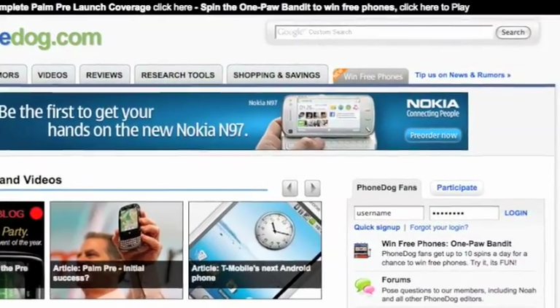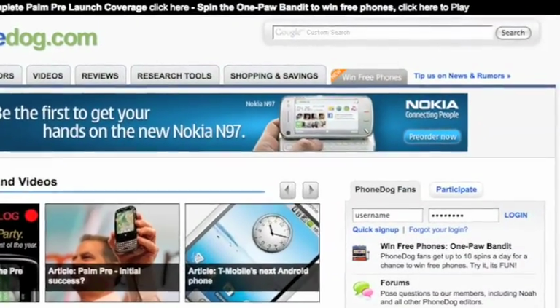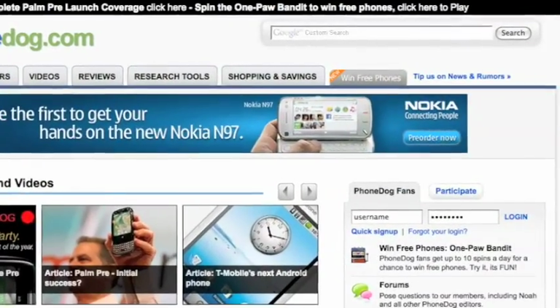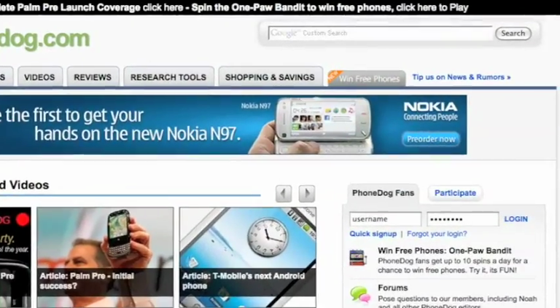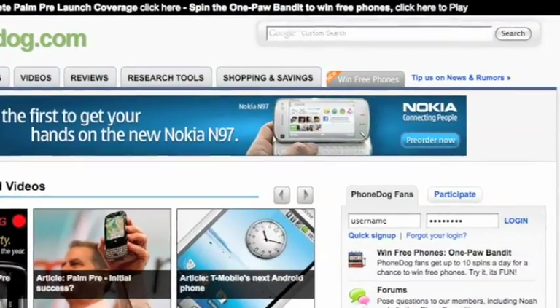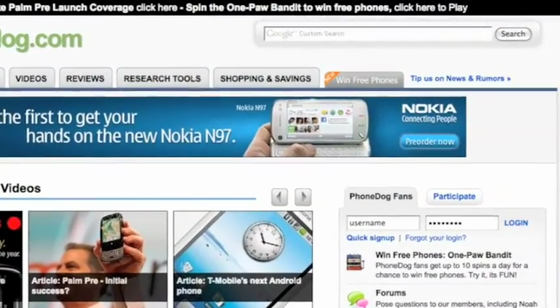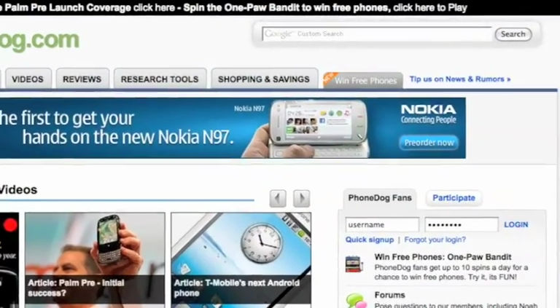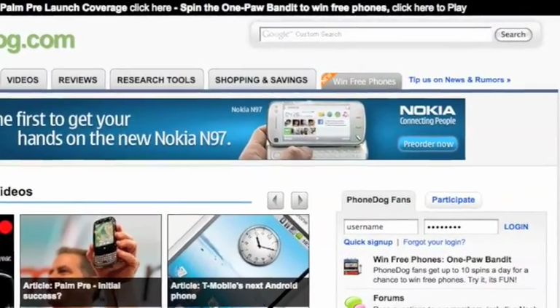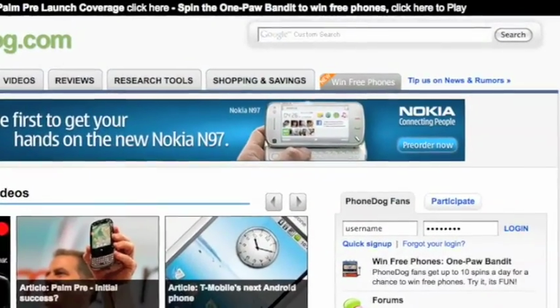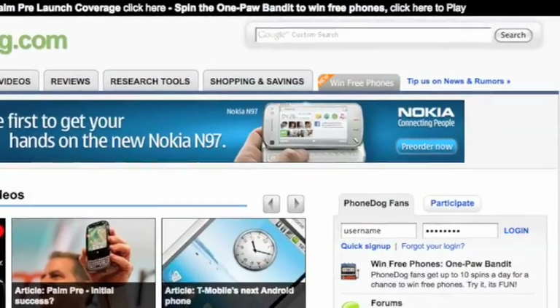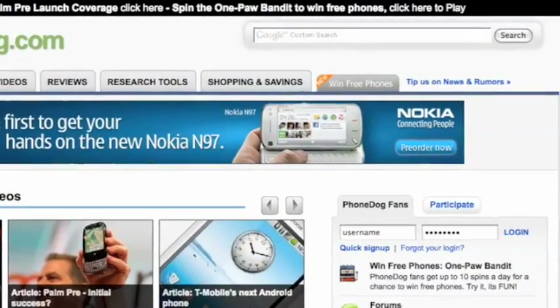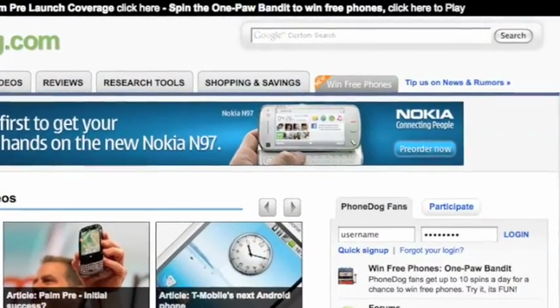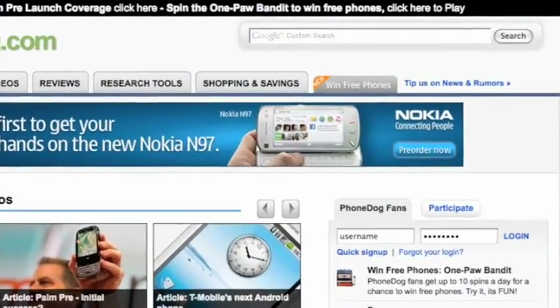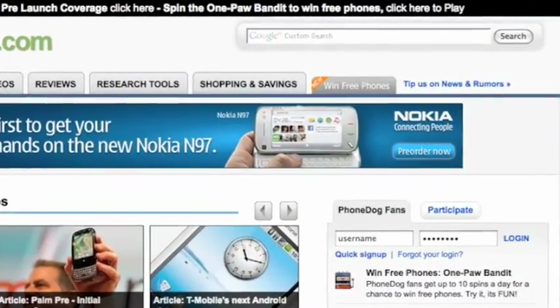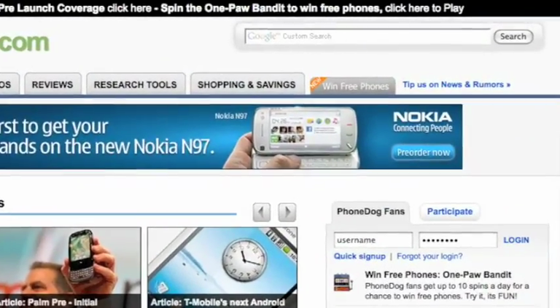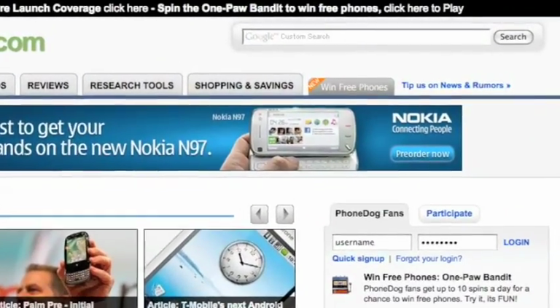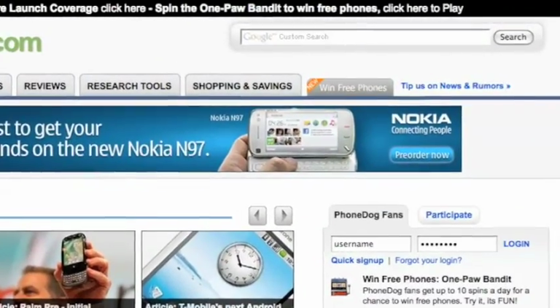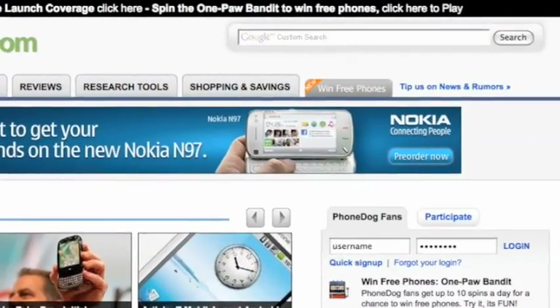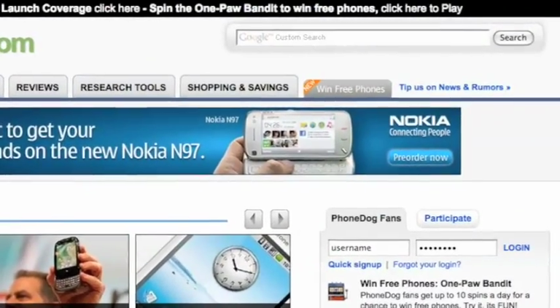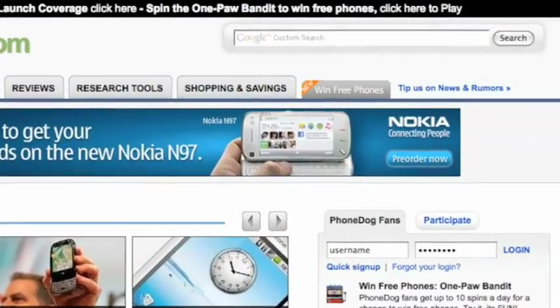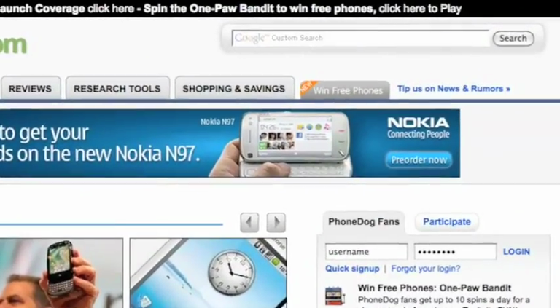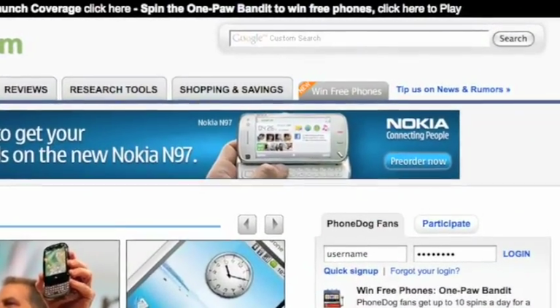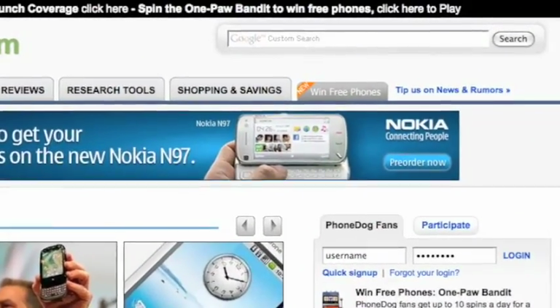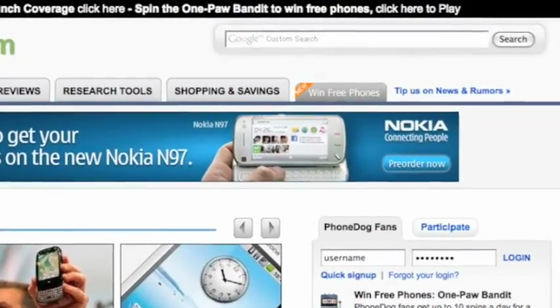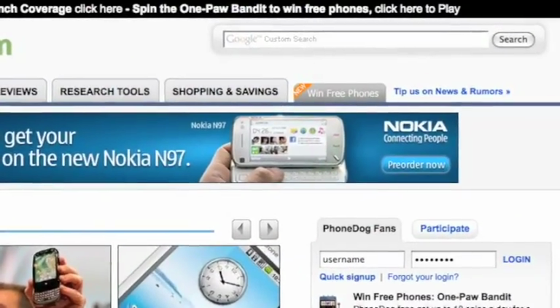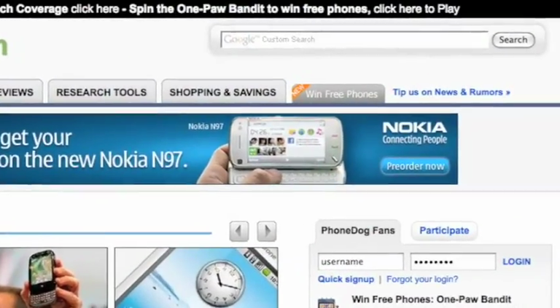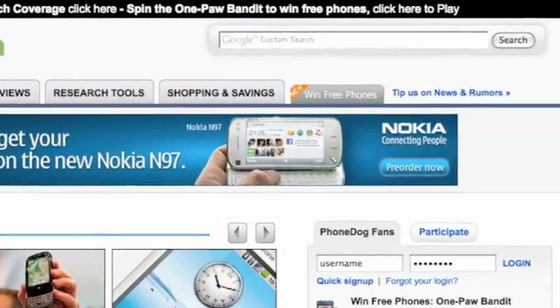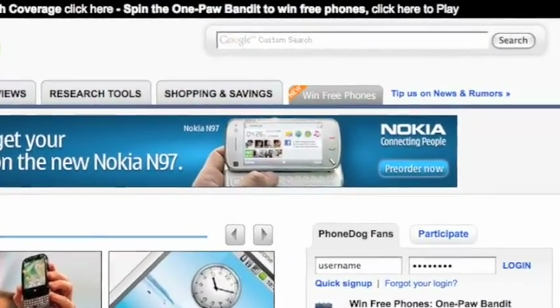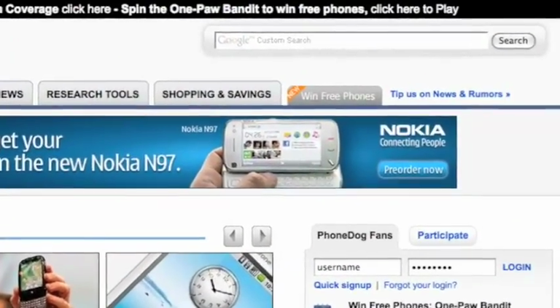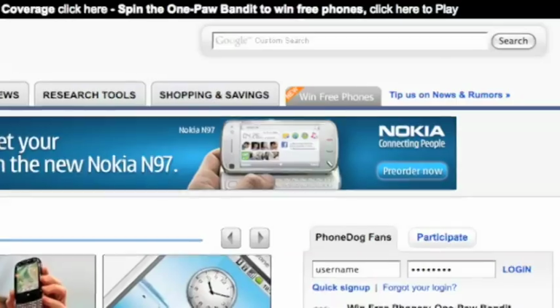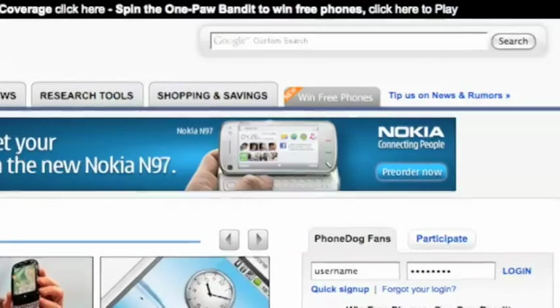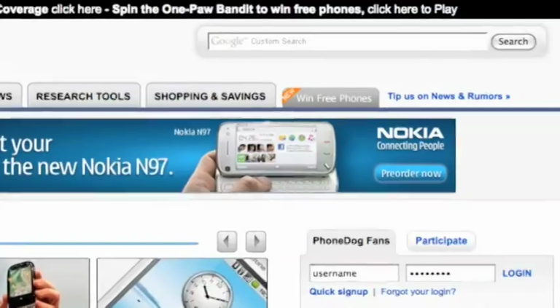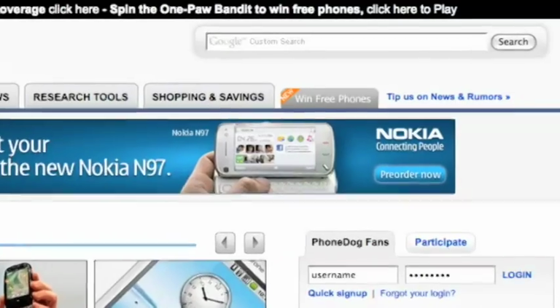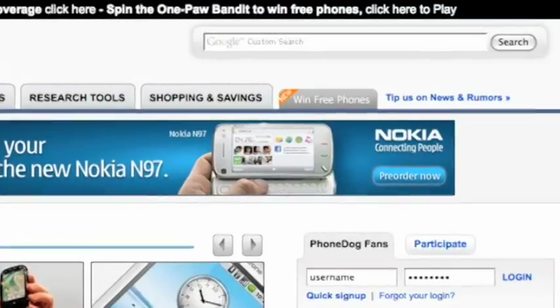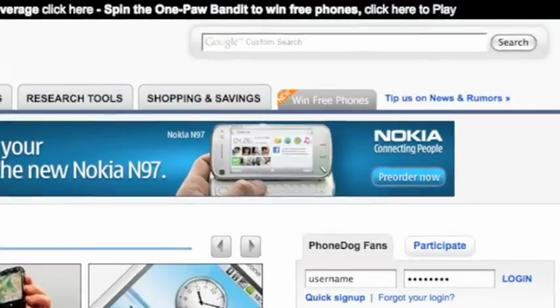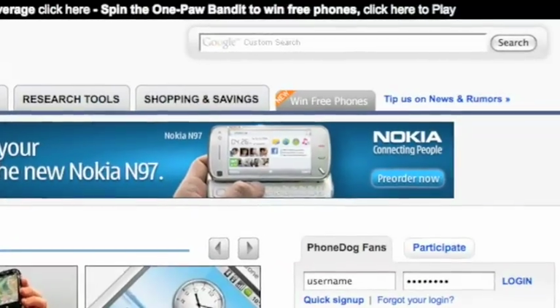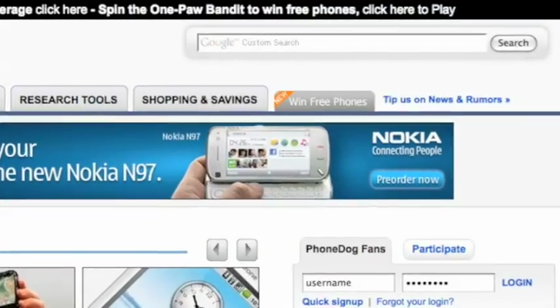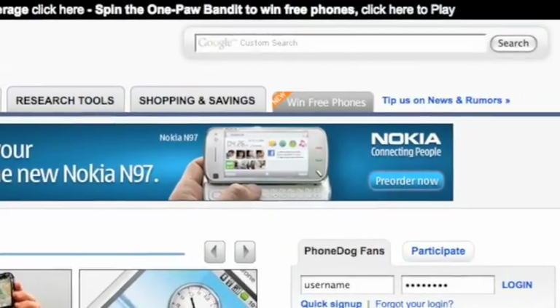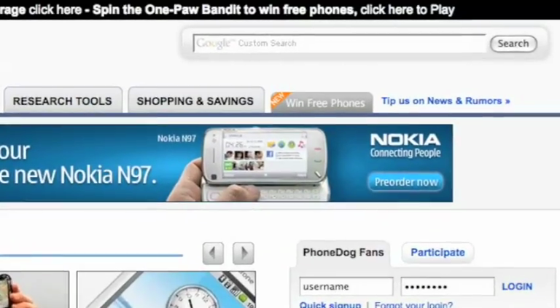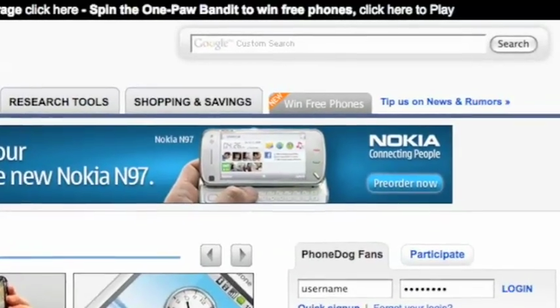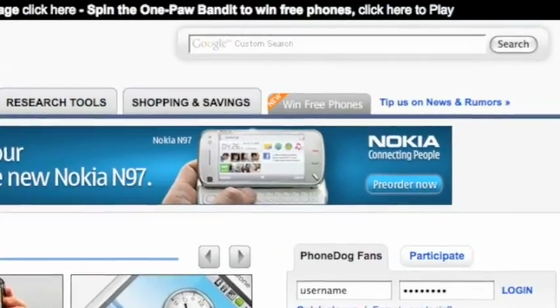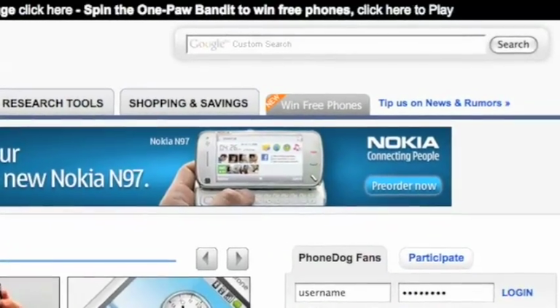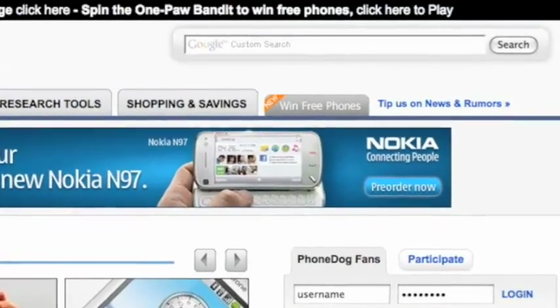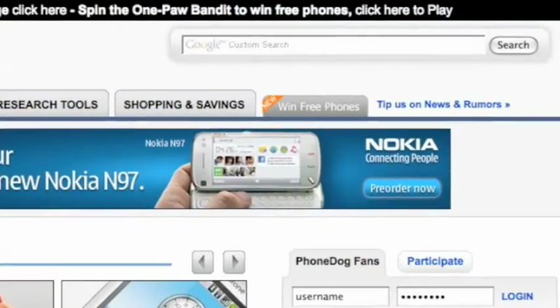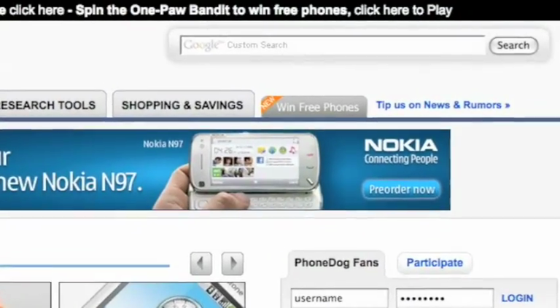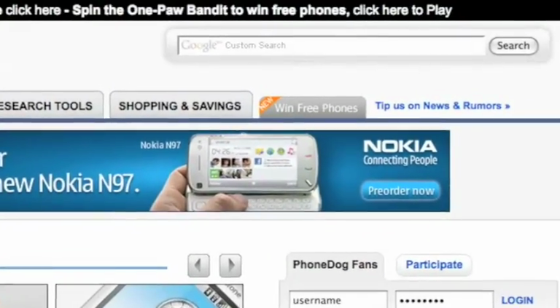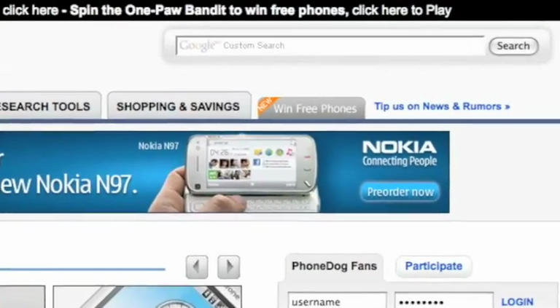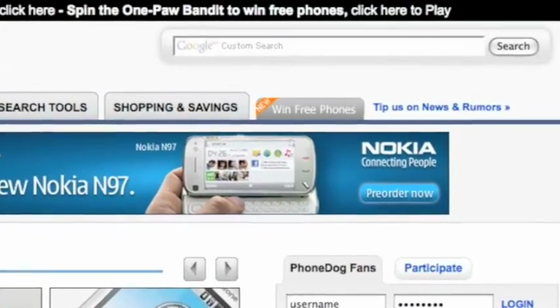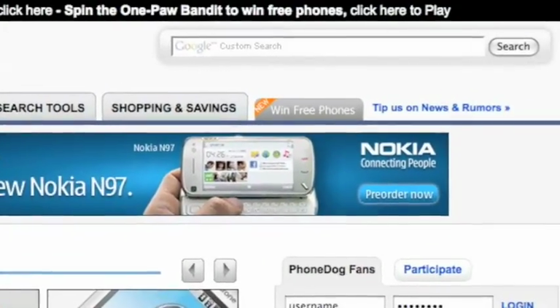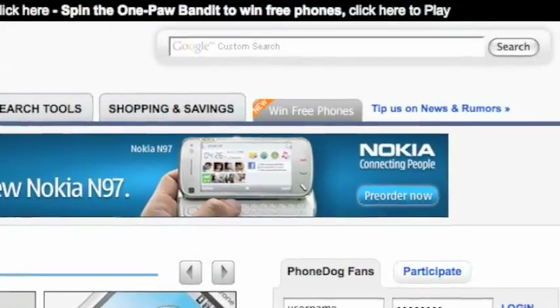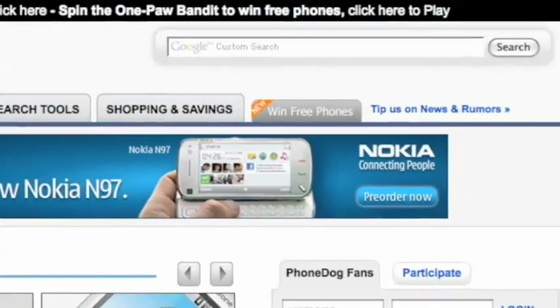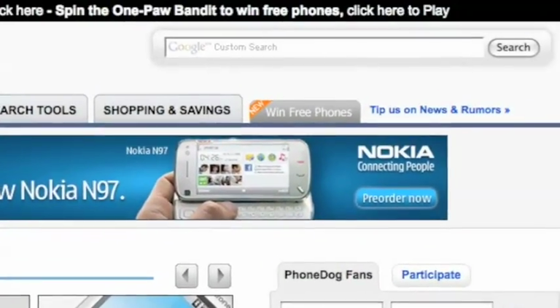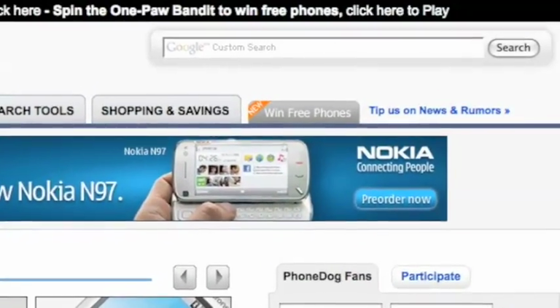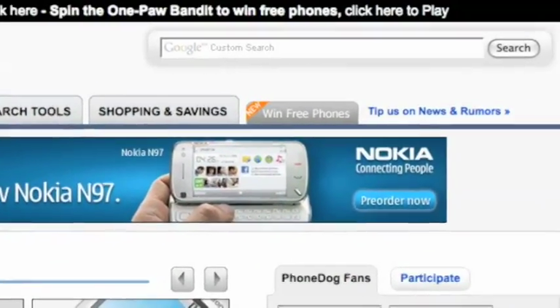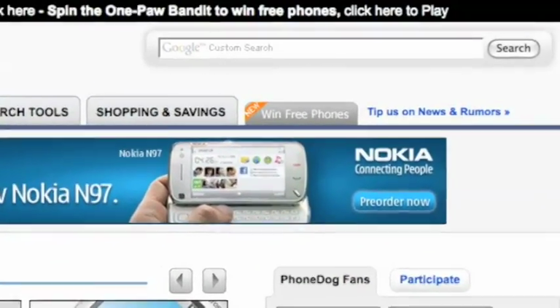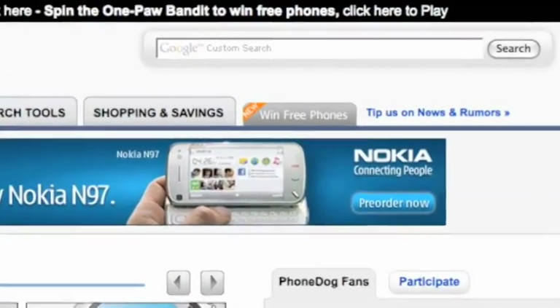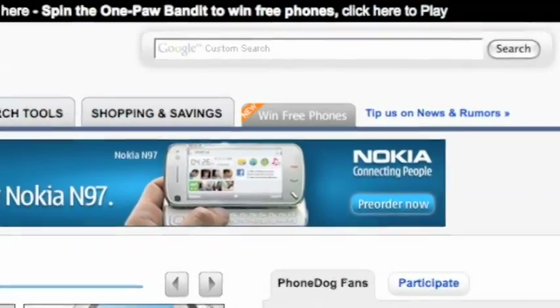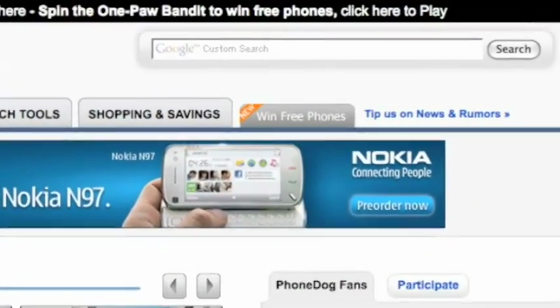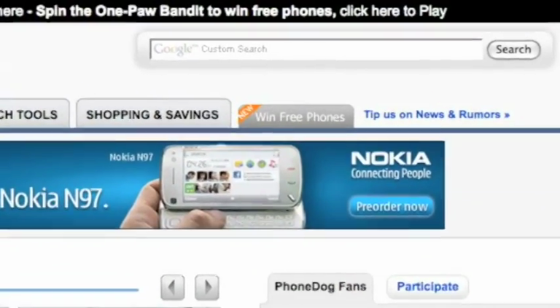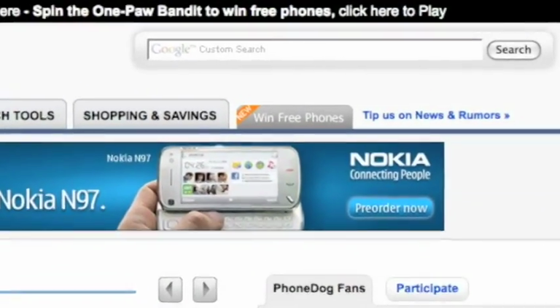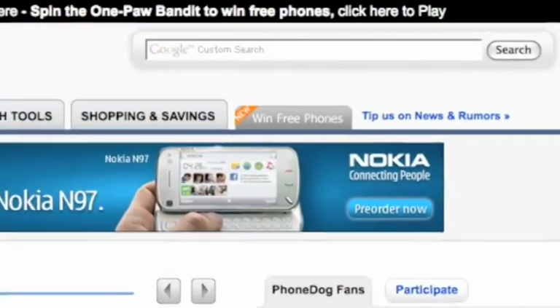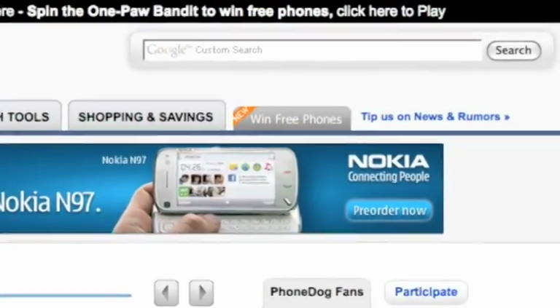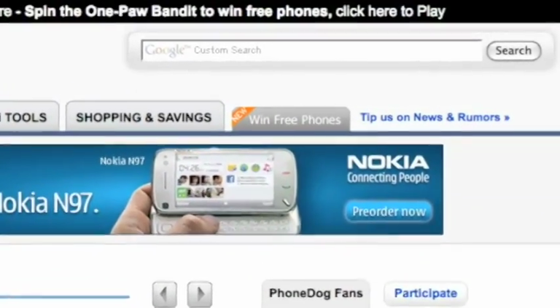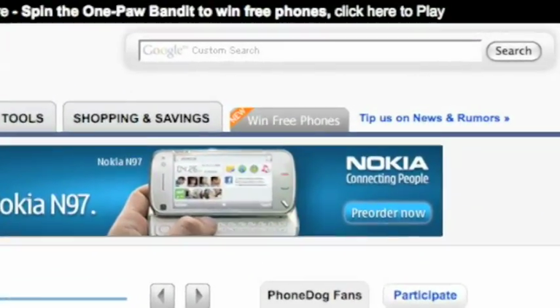Hey, at the end of this video, check out the new PhoneDog.com homepage and spin to win — play the OnePod Bandit. Win free phones.